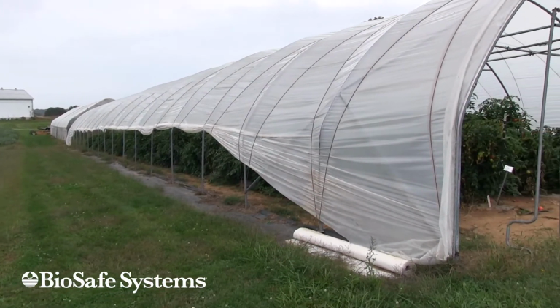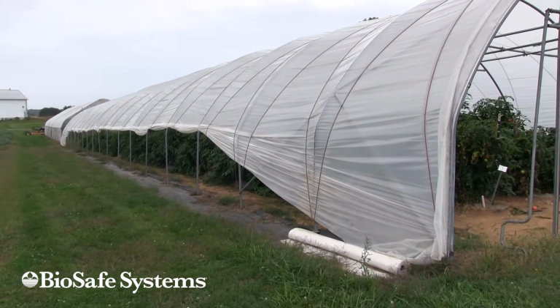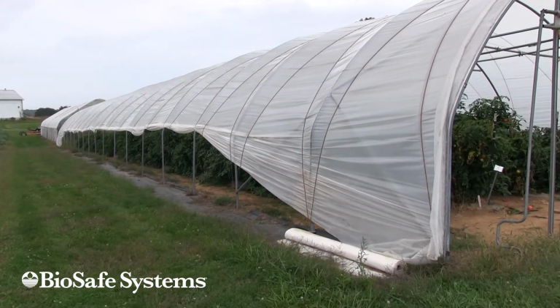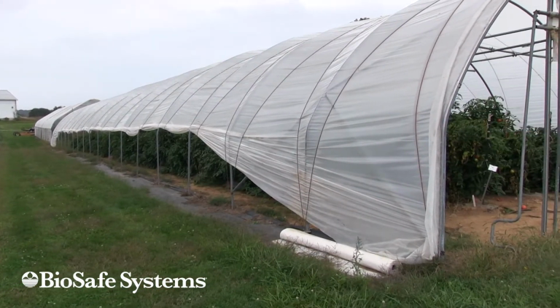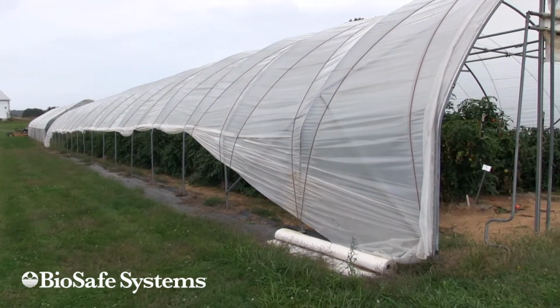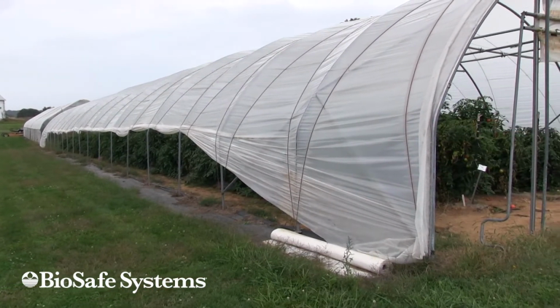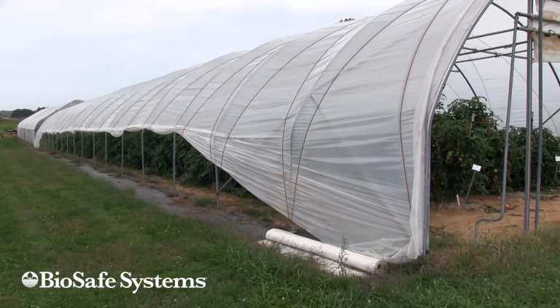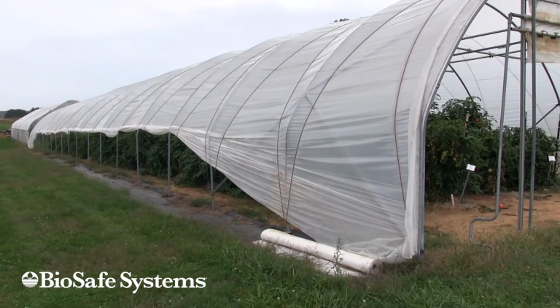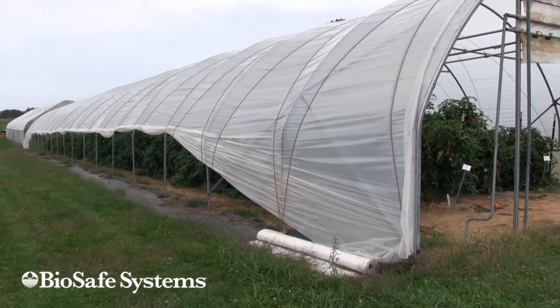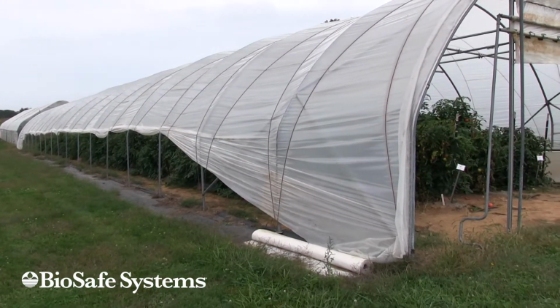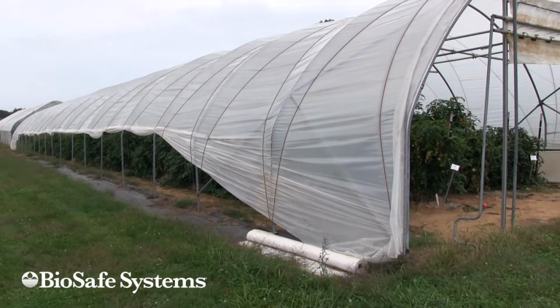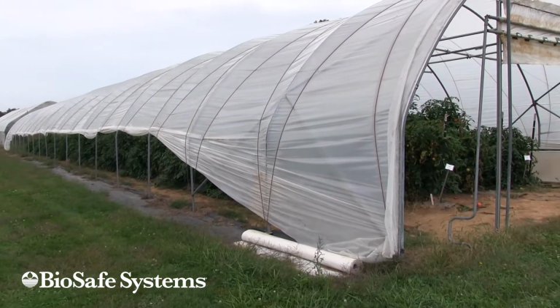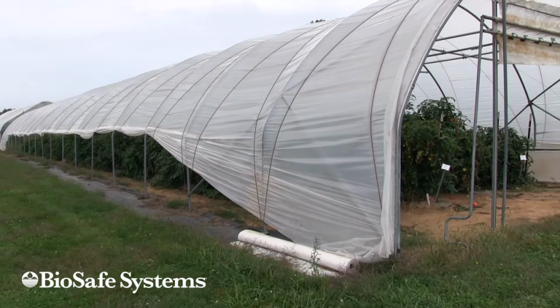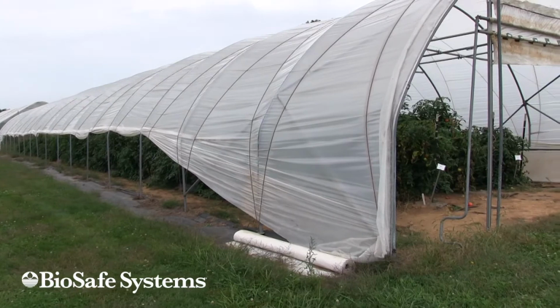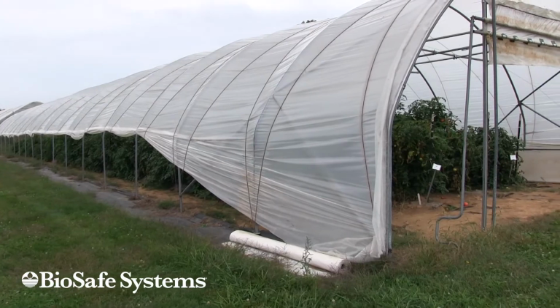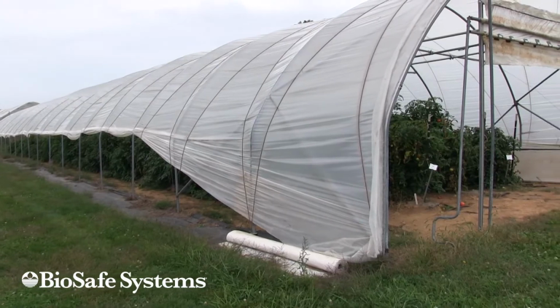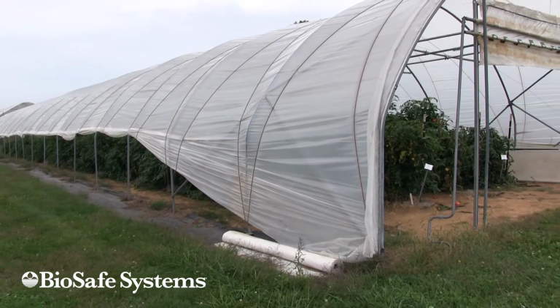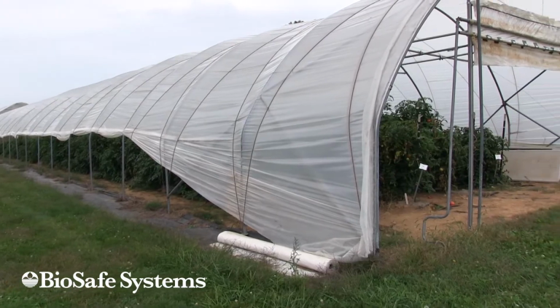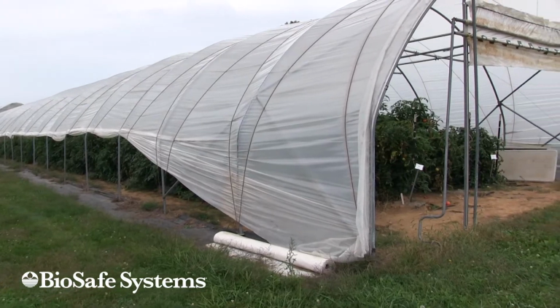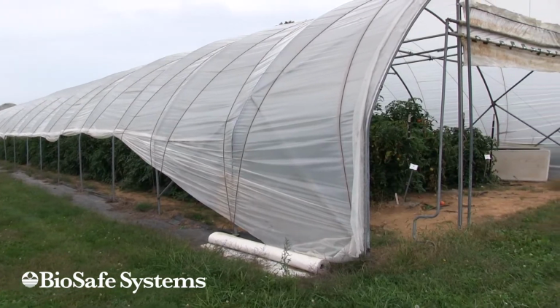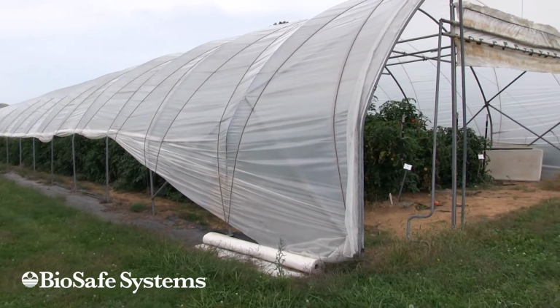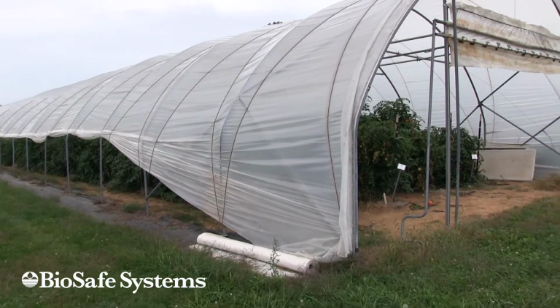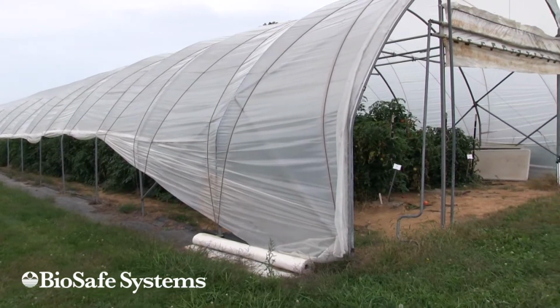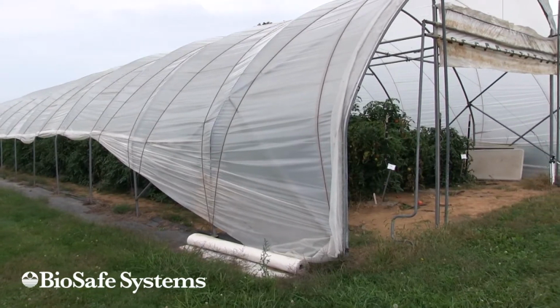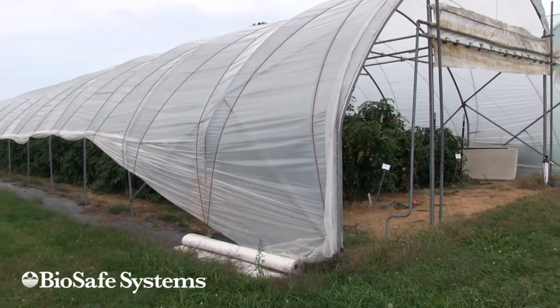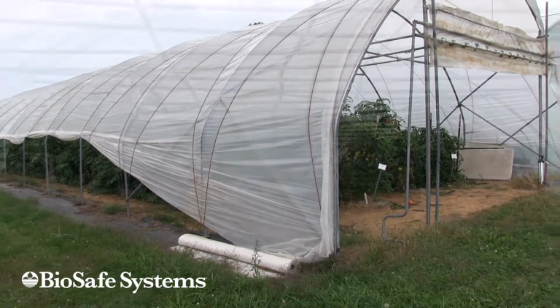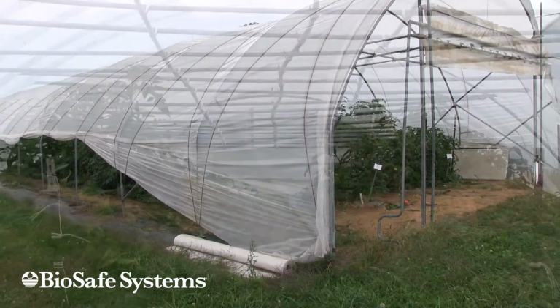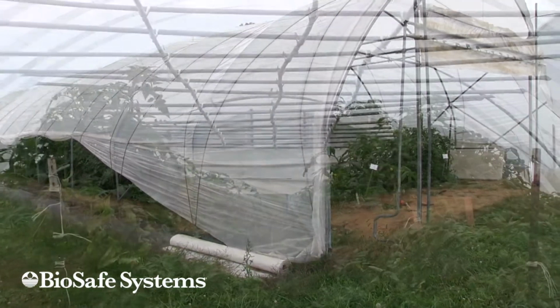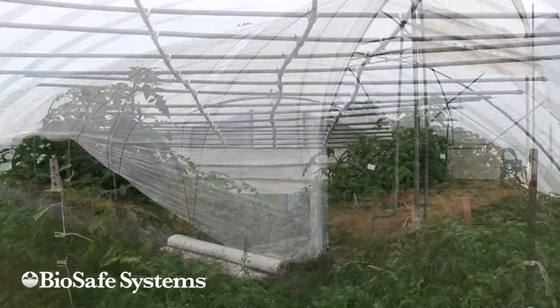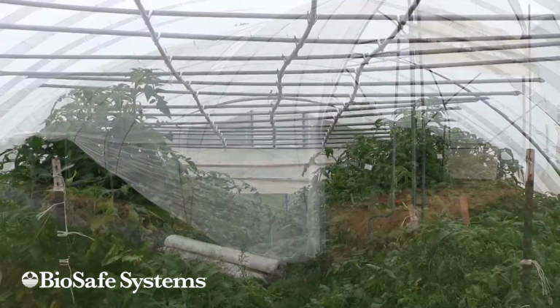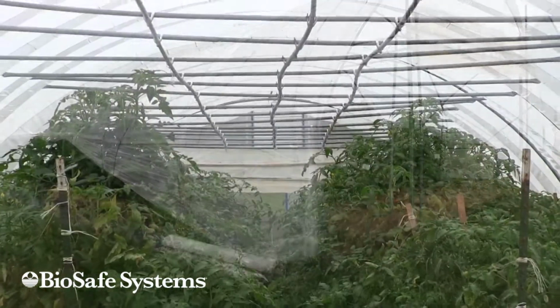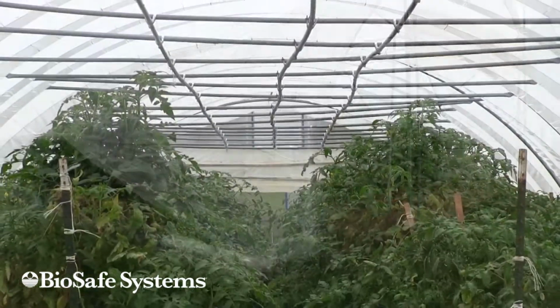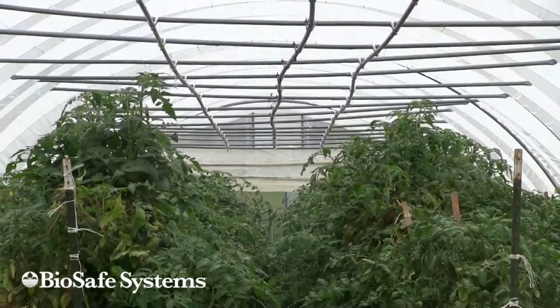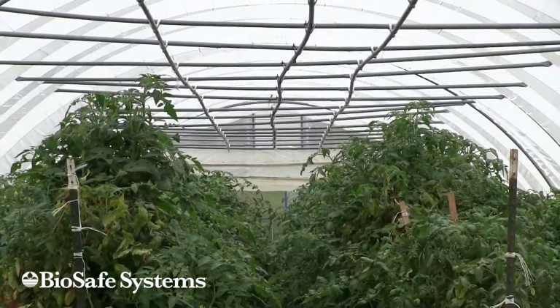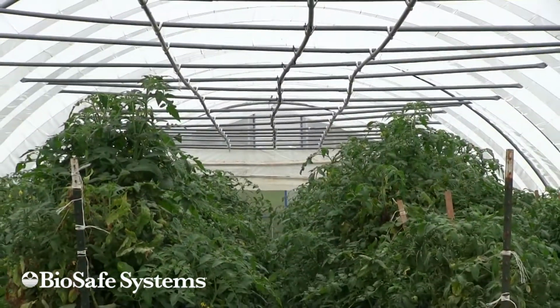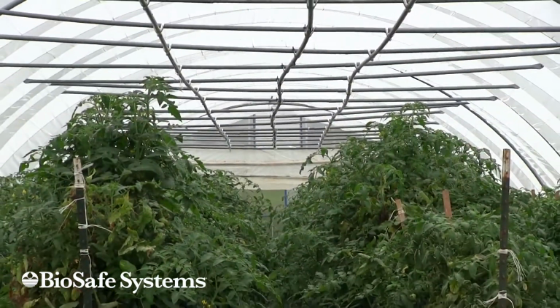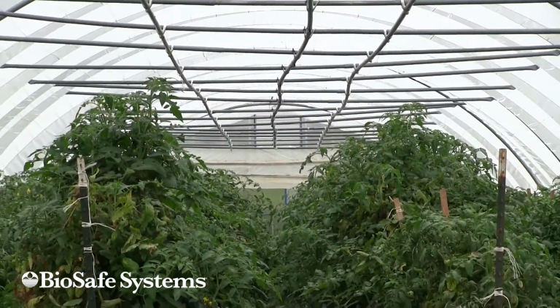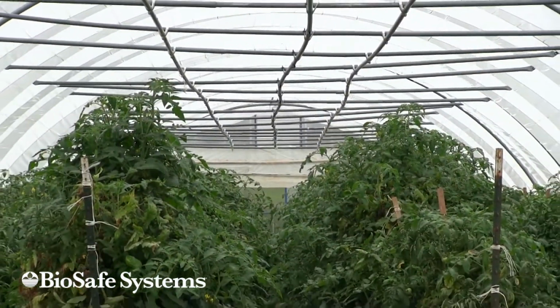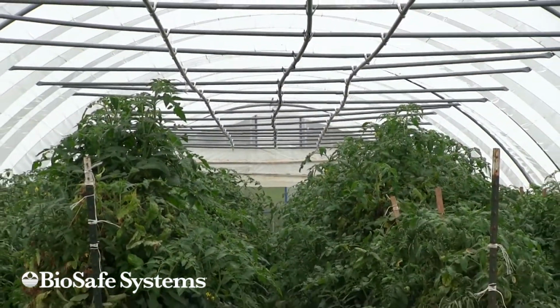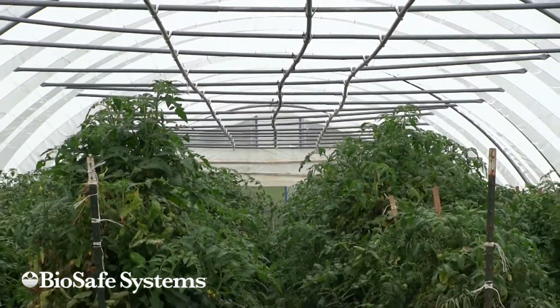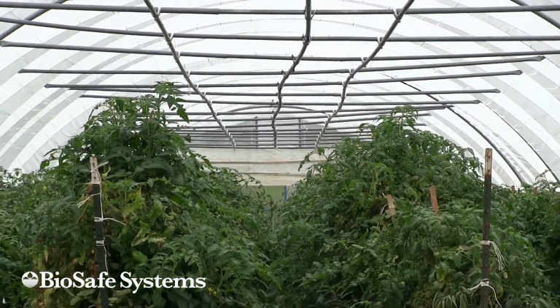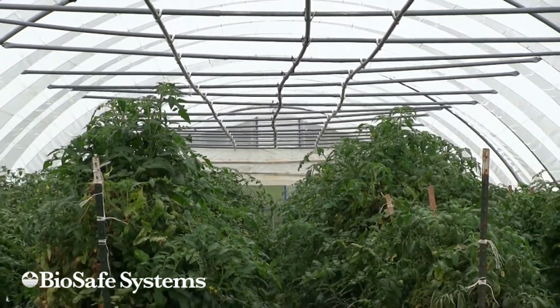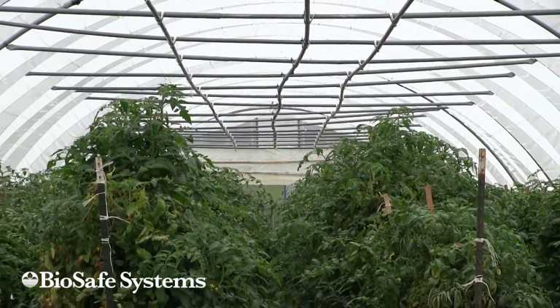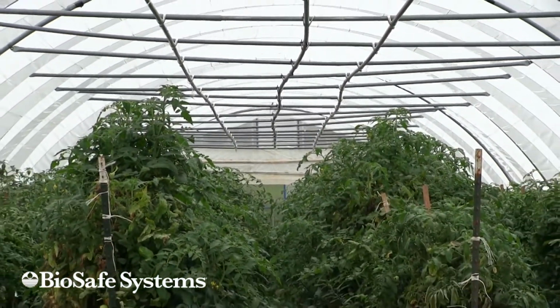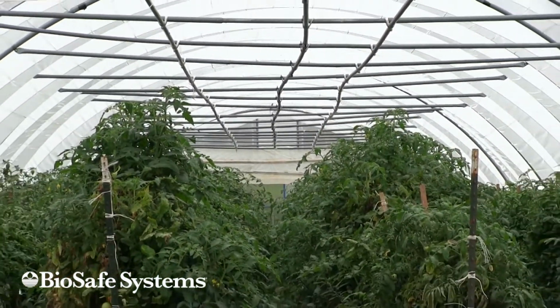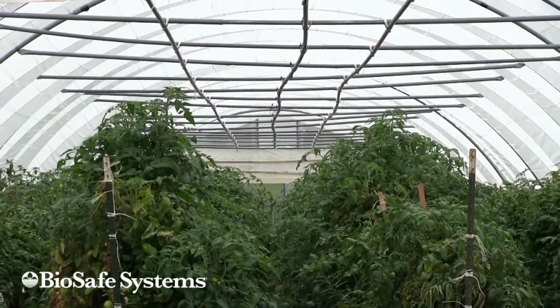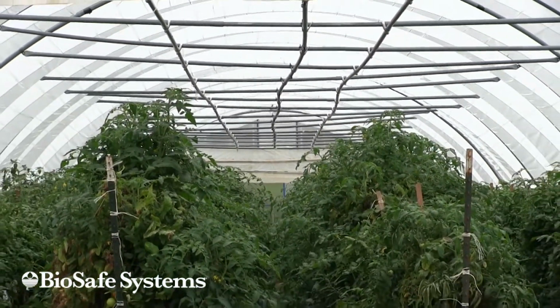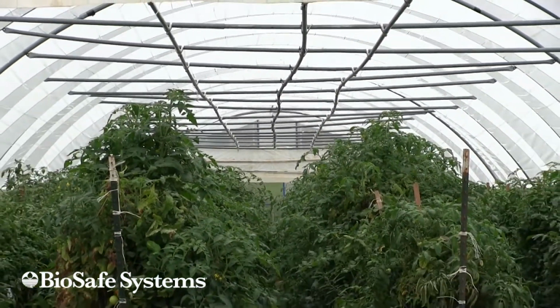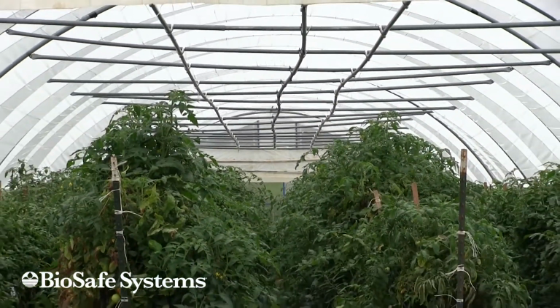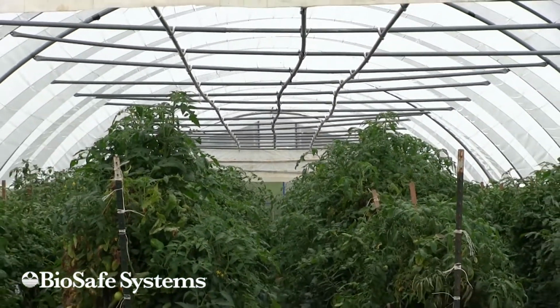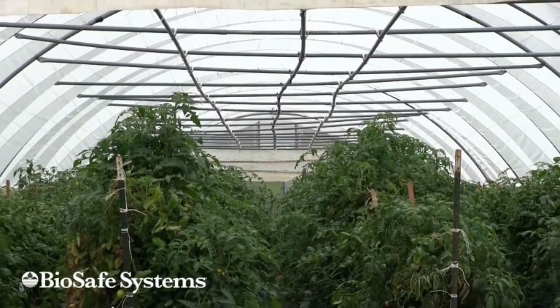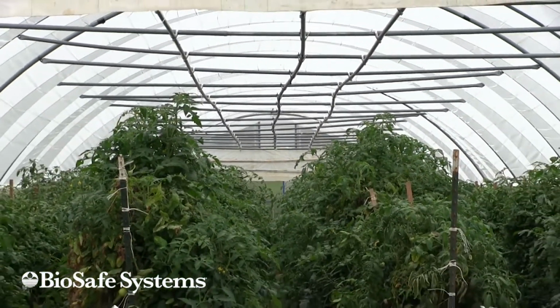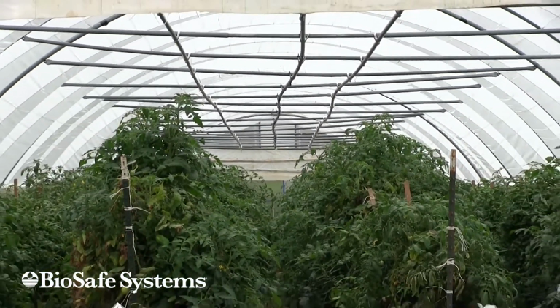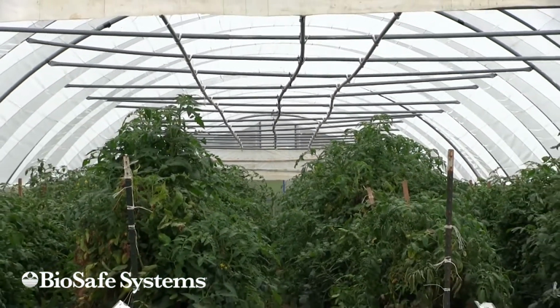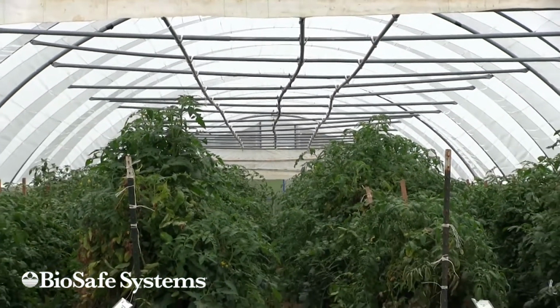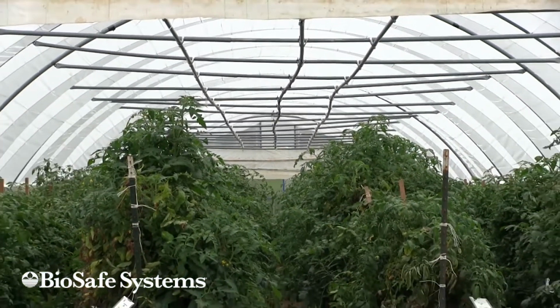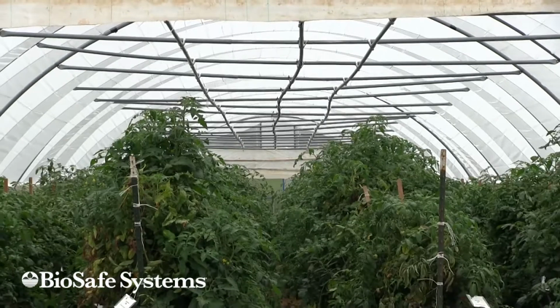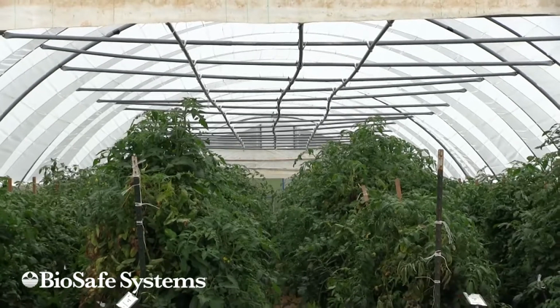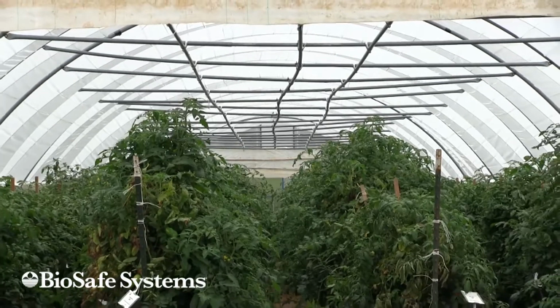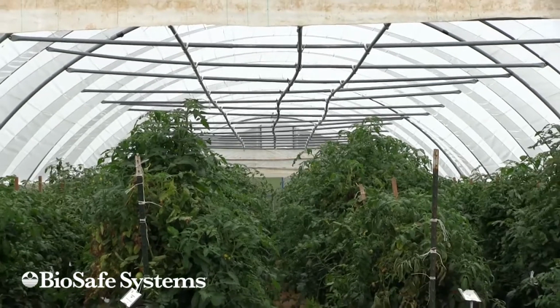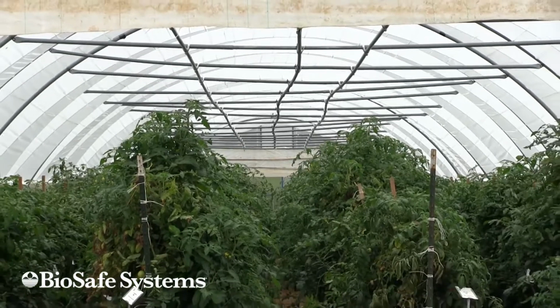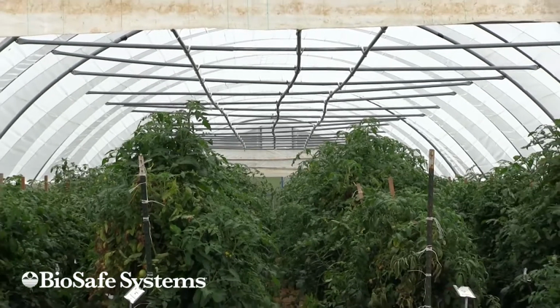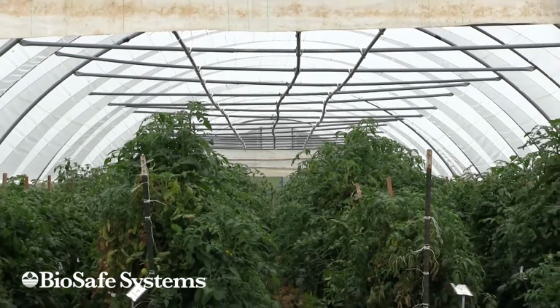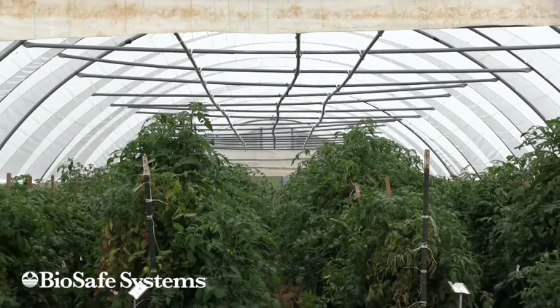This is a Hay Grove Super Solo. It's 25 feet wide and we built it here to 128 feet long. This is one of our tomato variety trials.